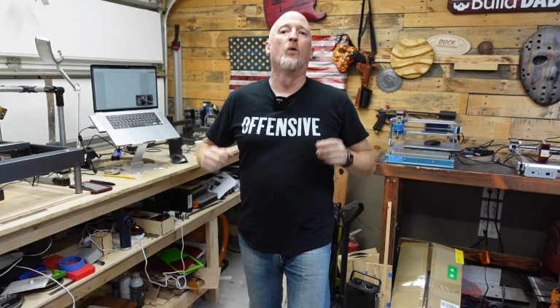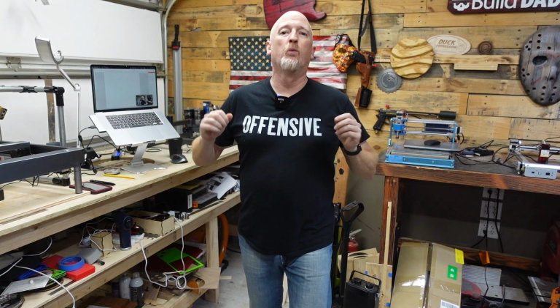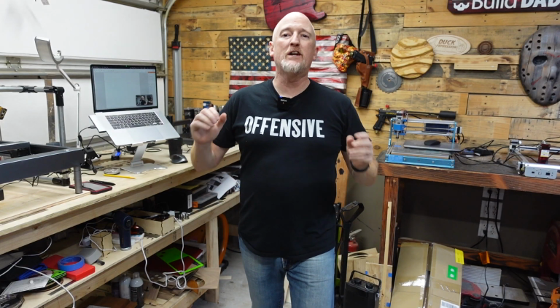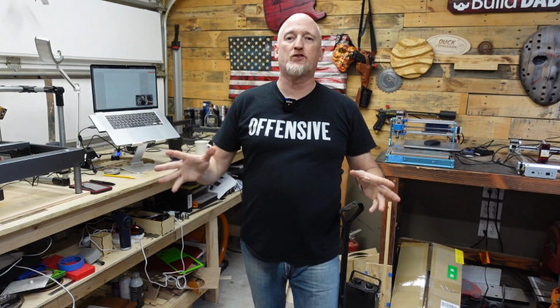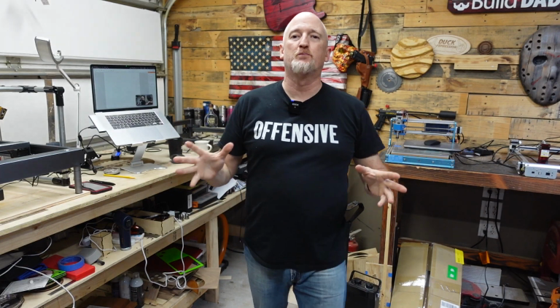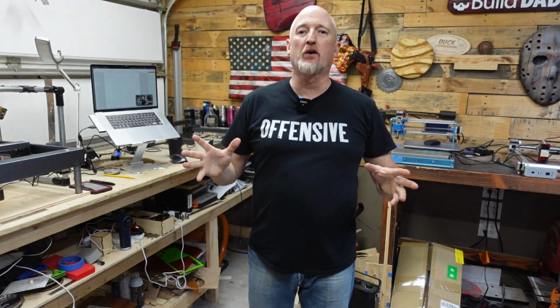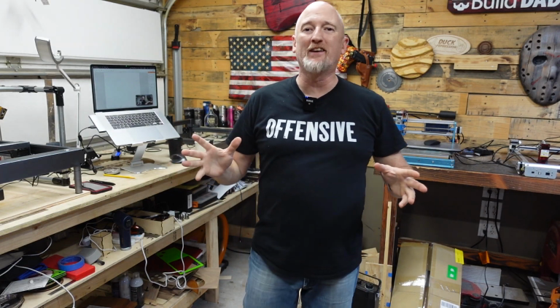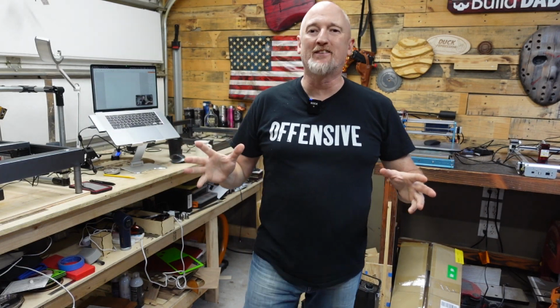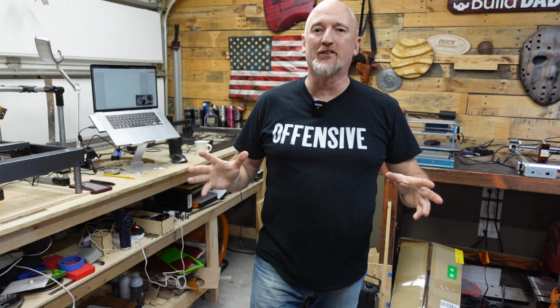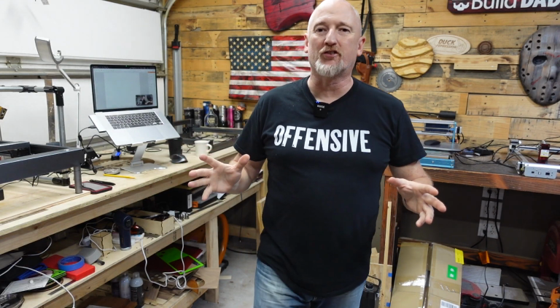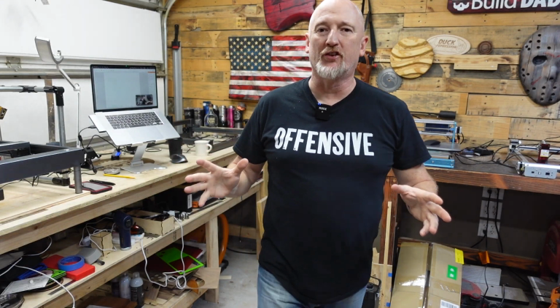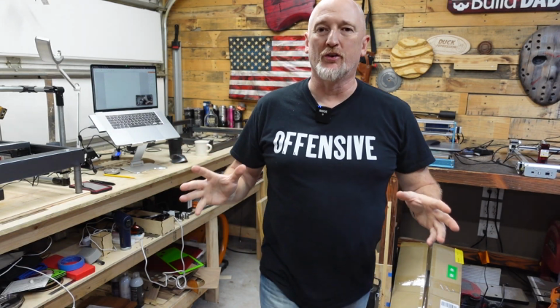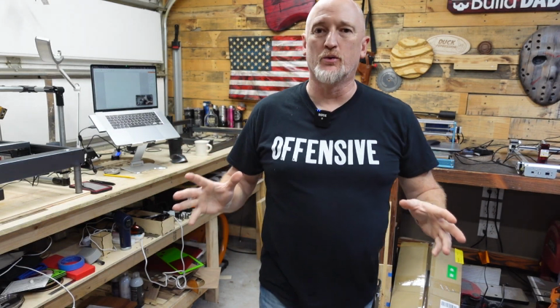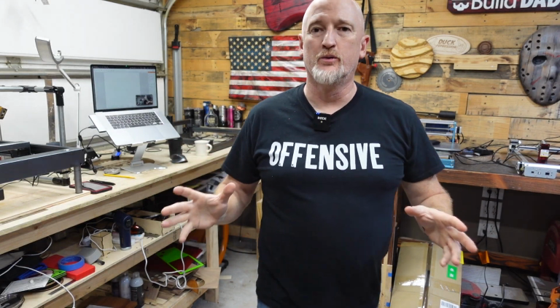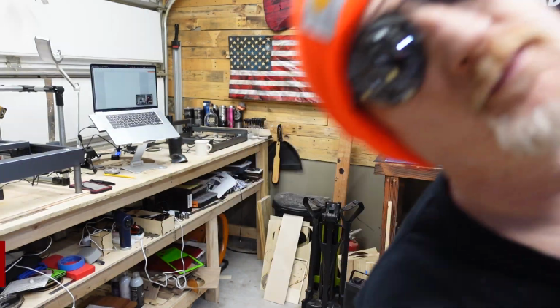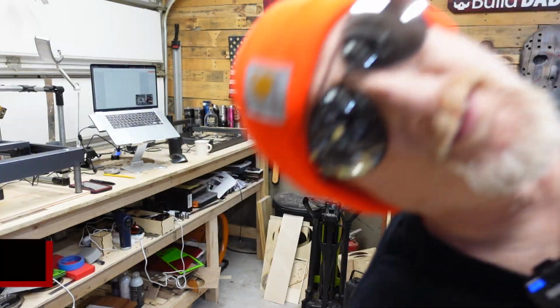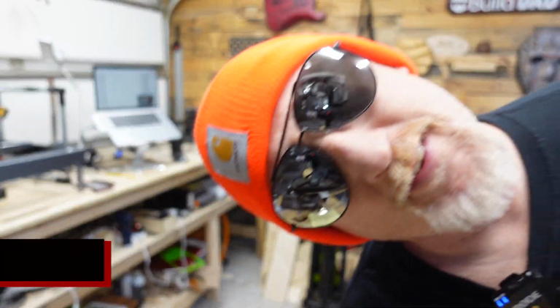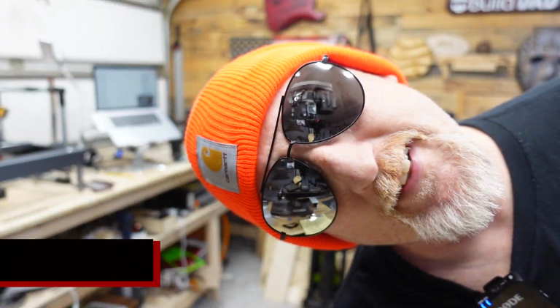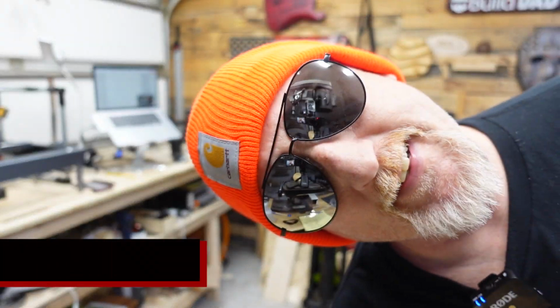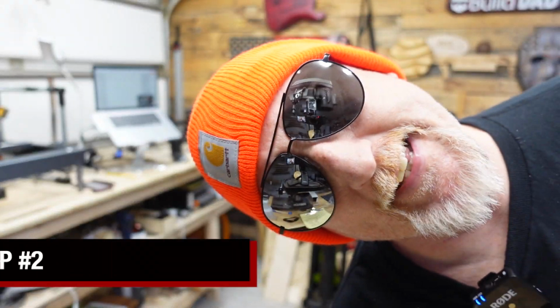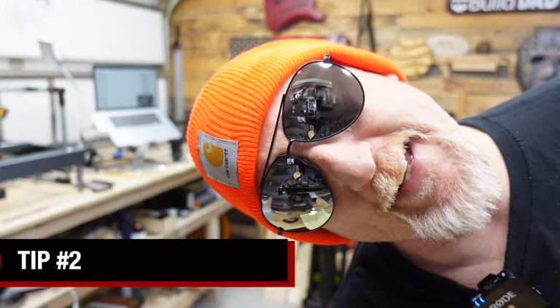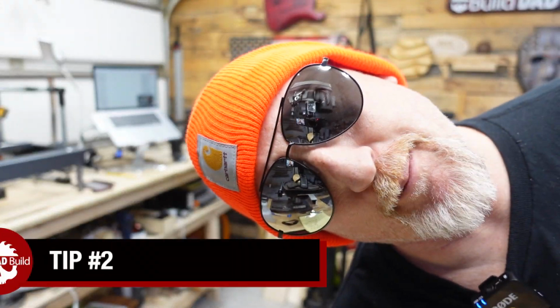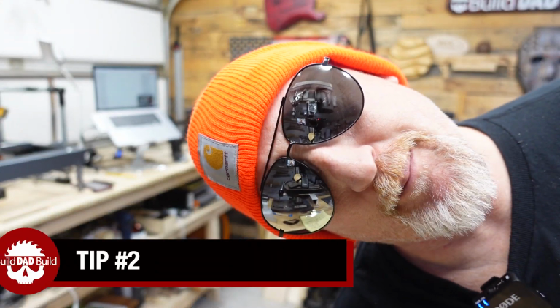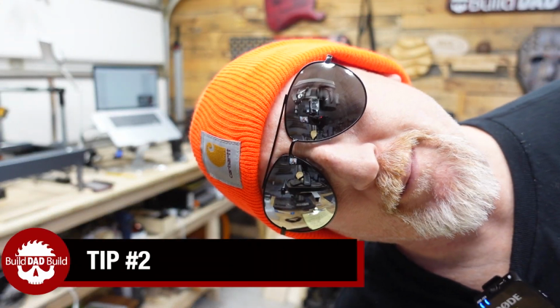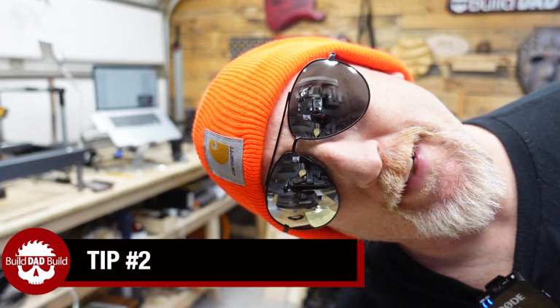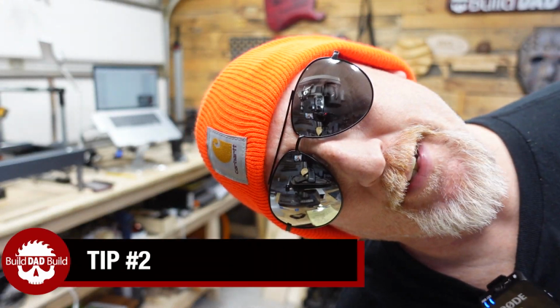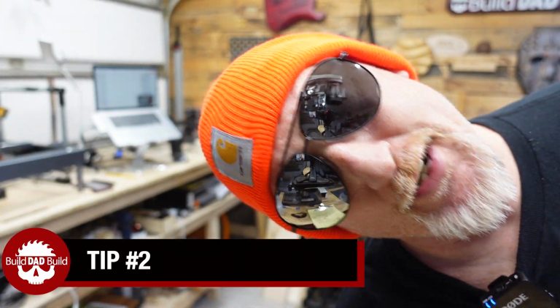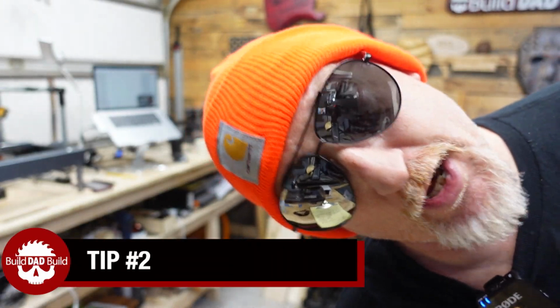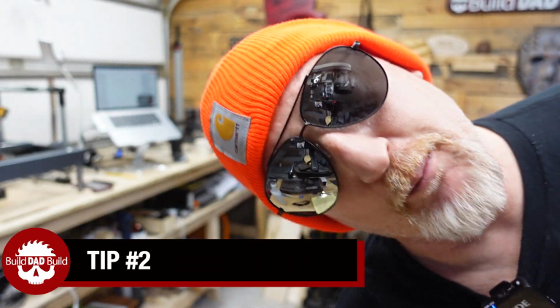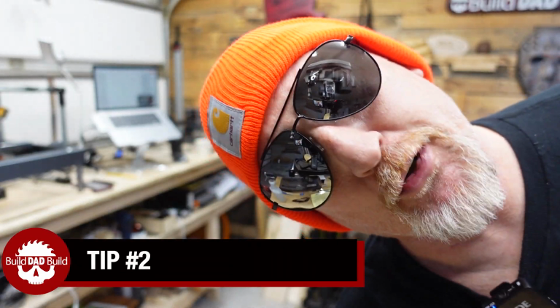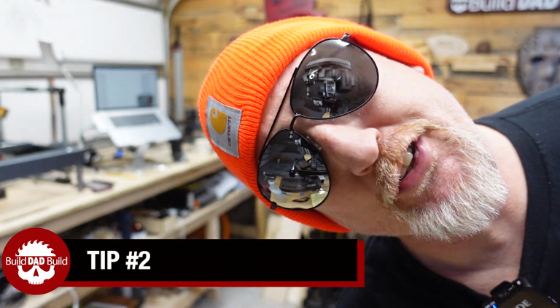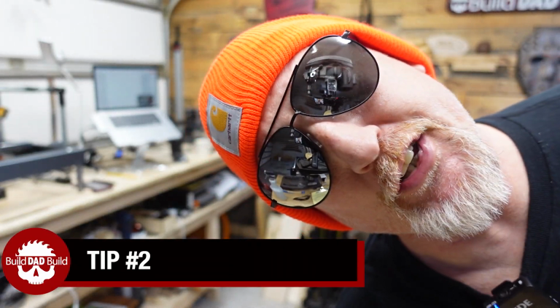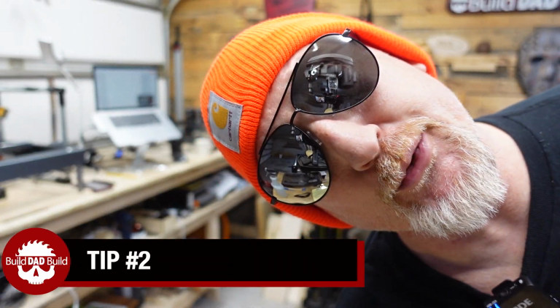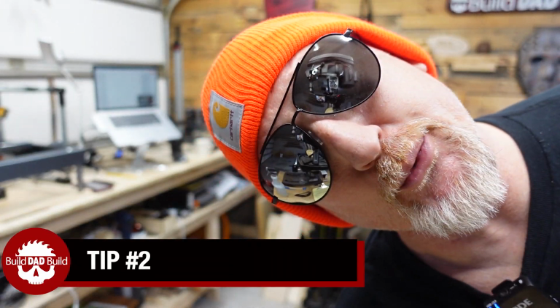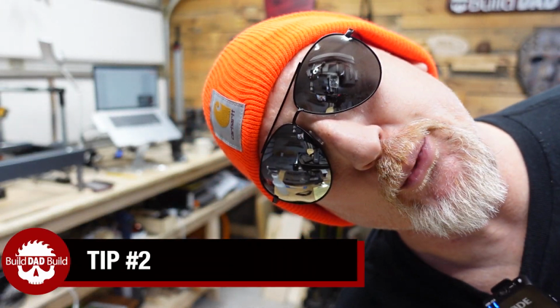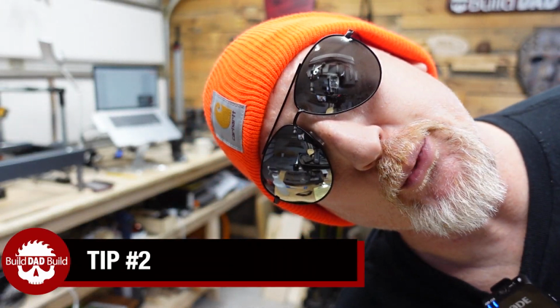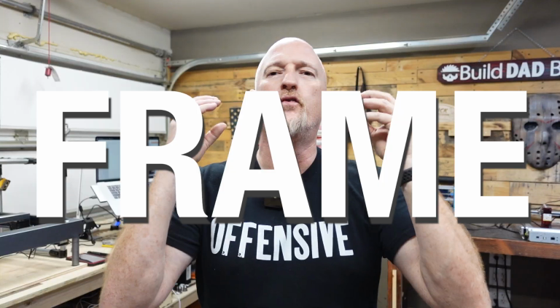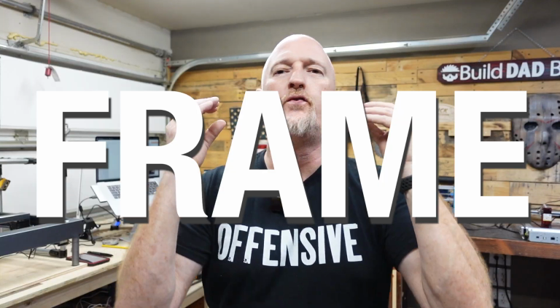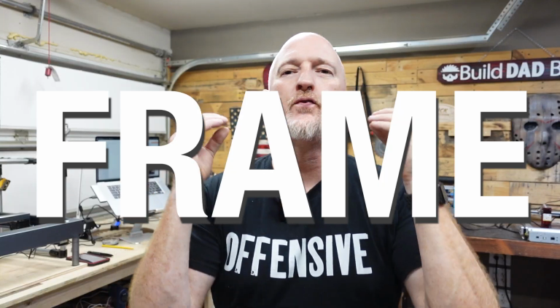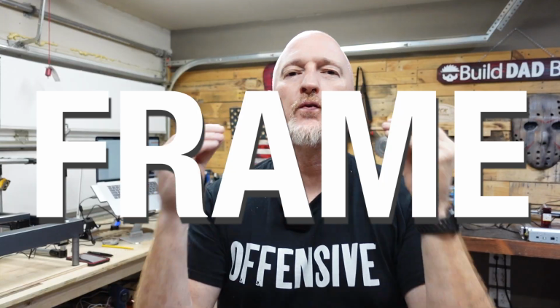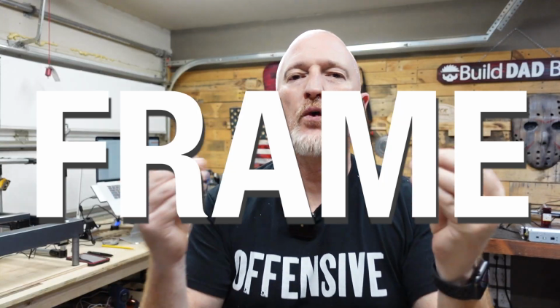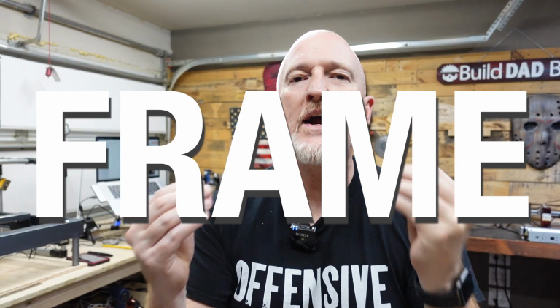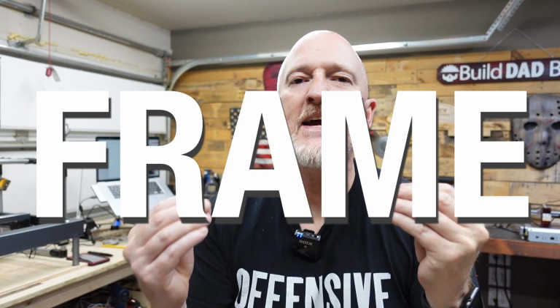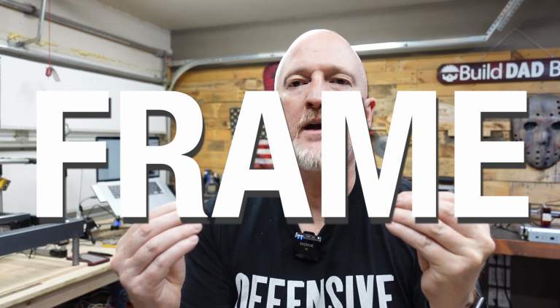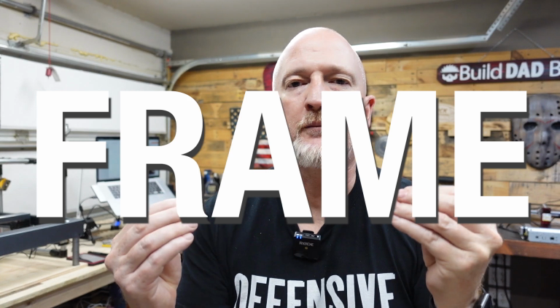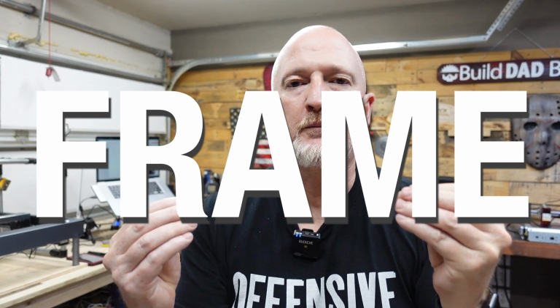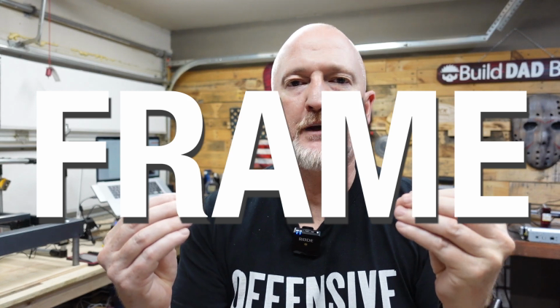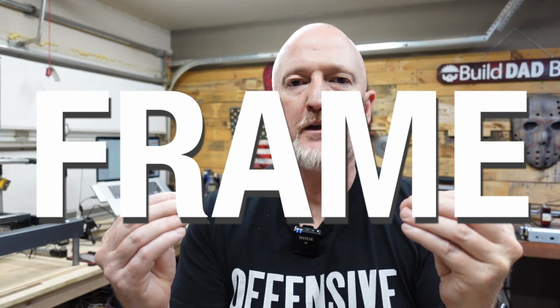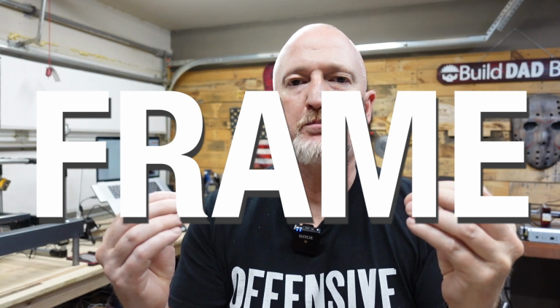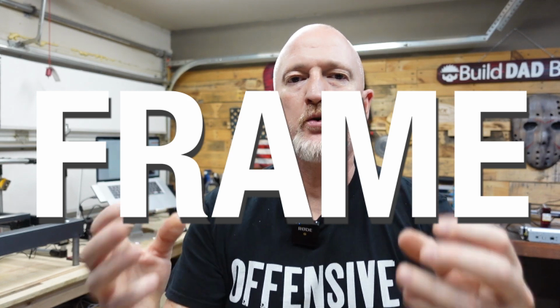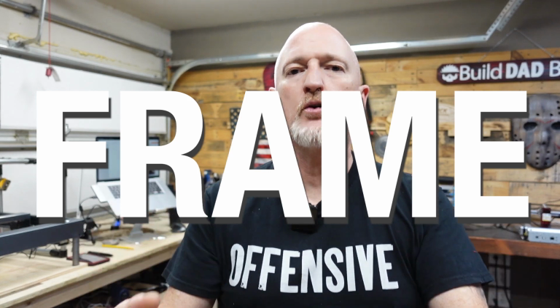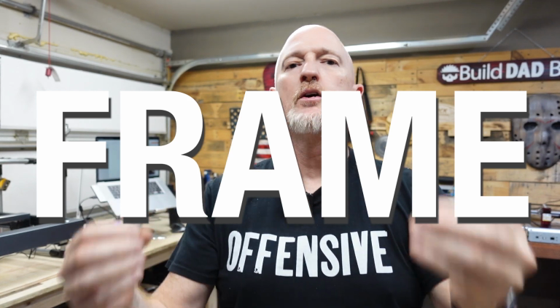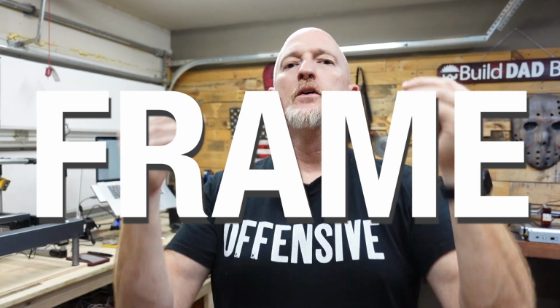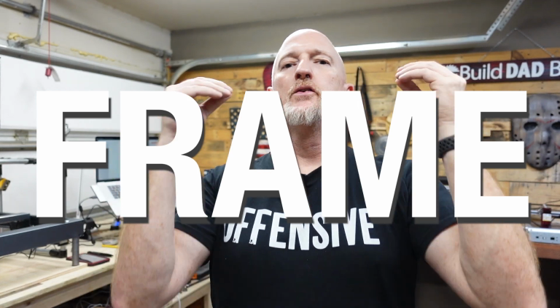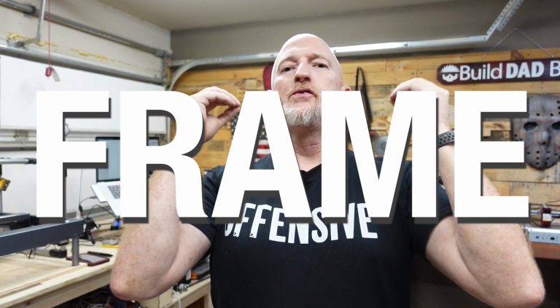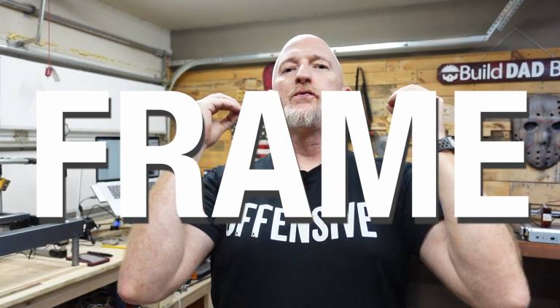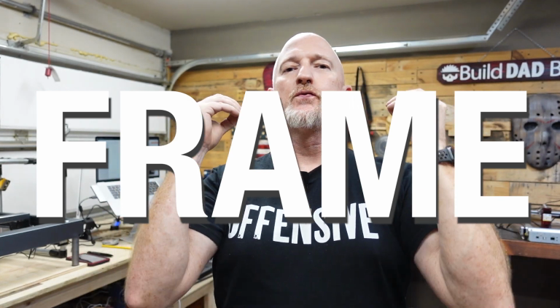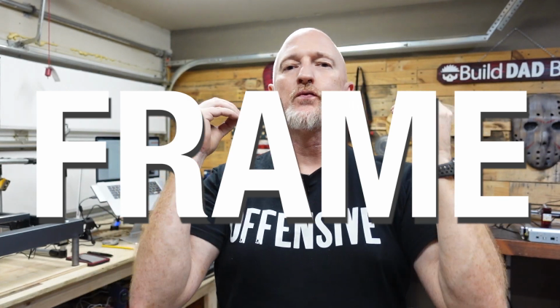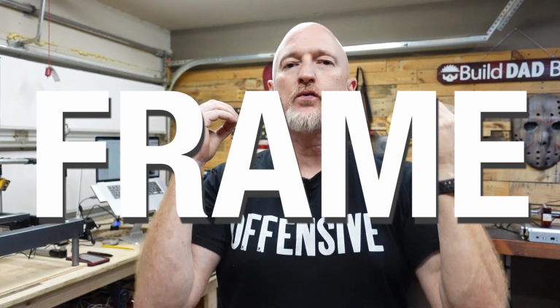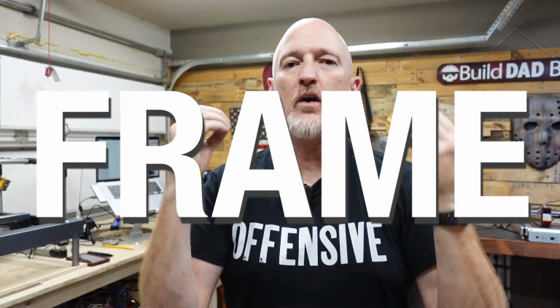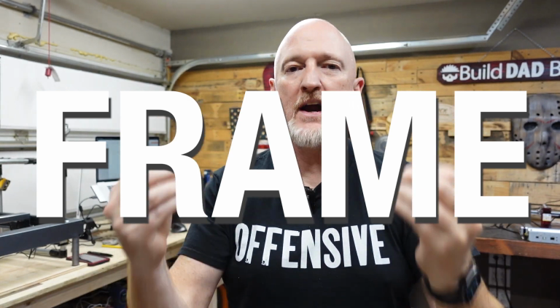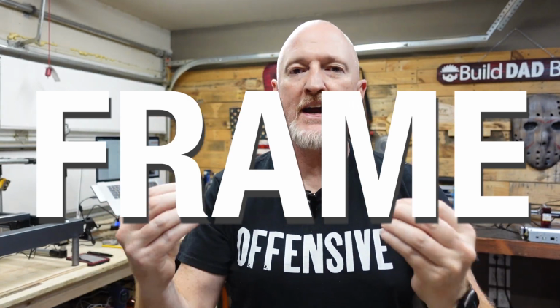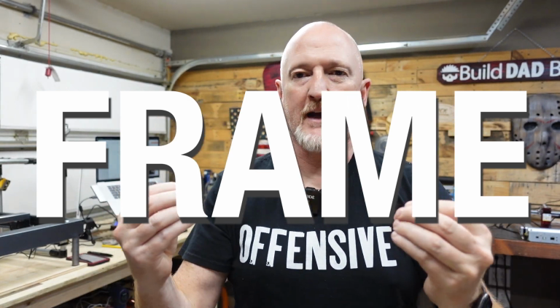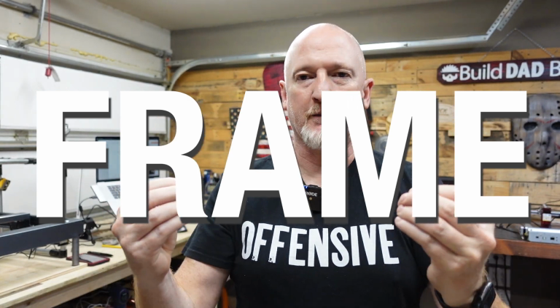Which brings us to tip number two: frame, people. Frame.